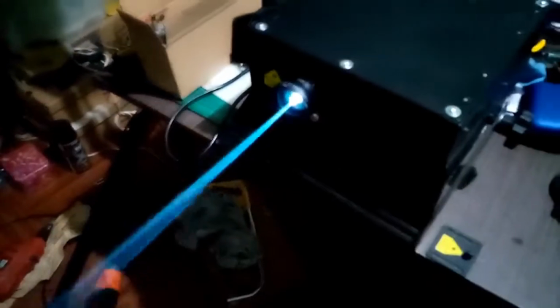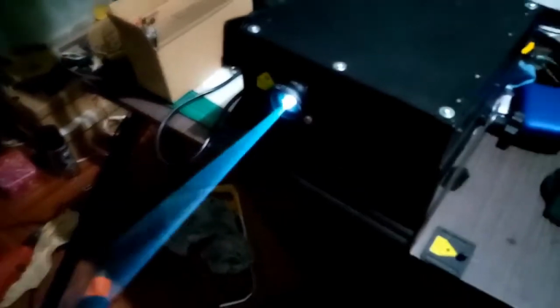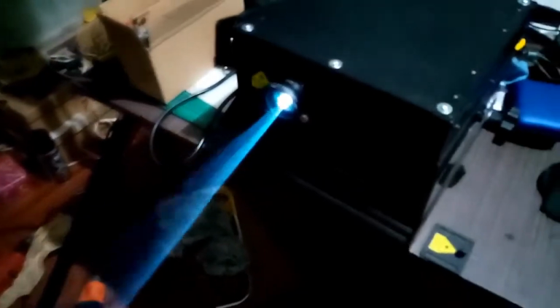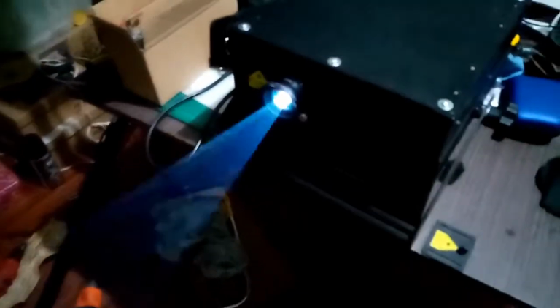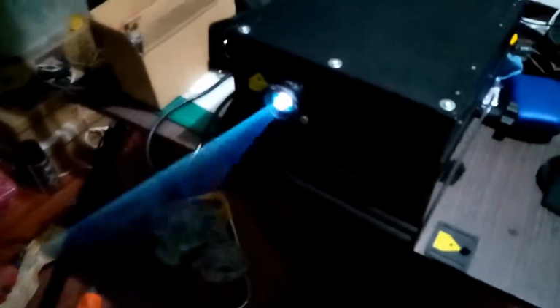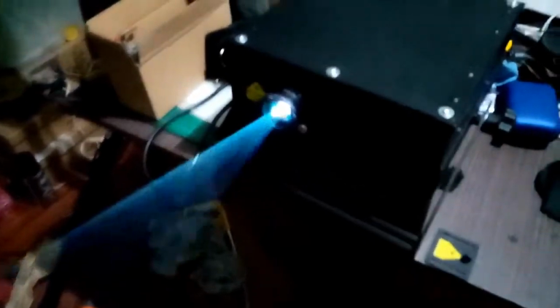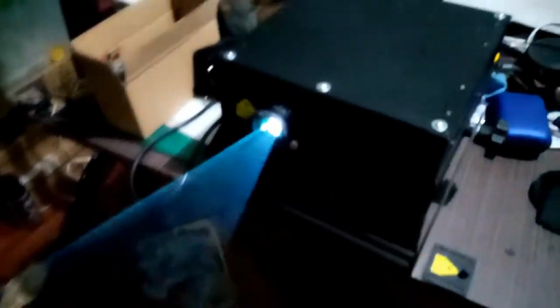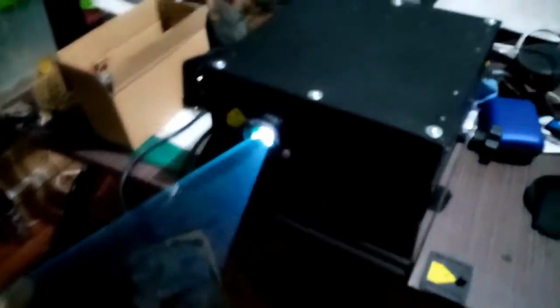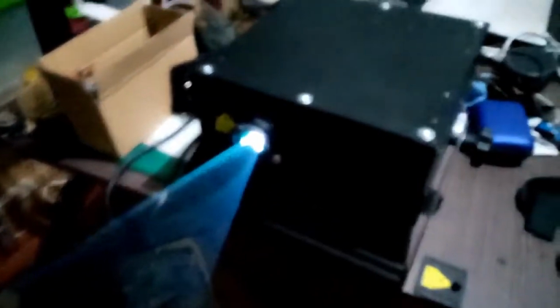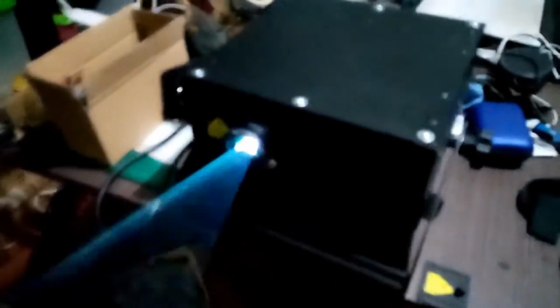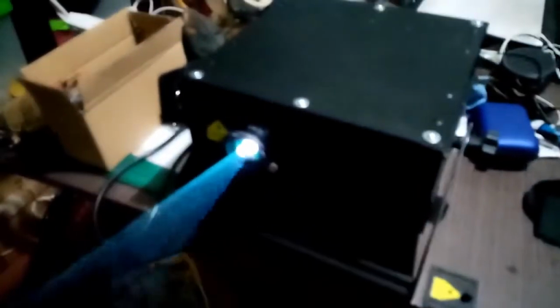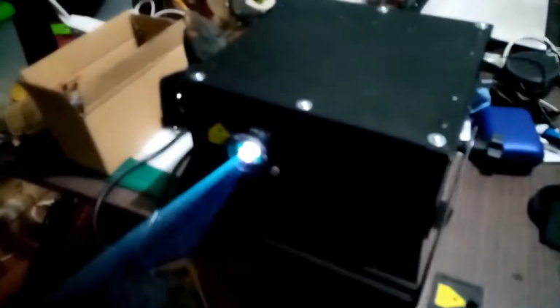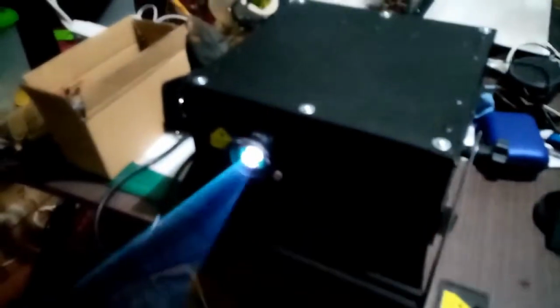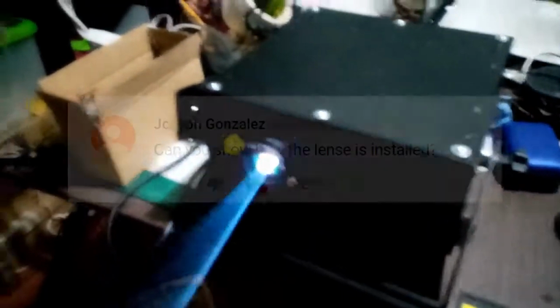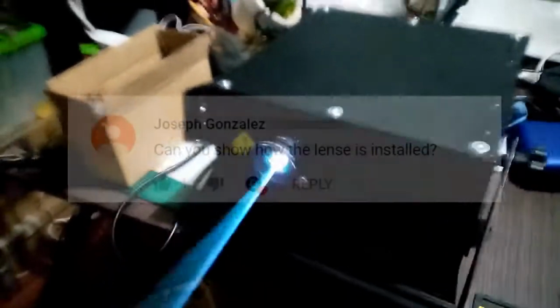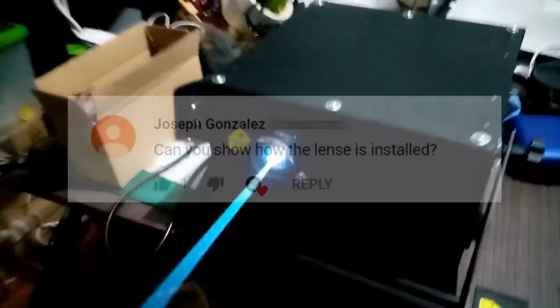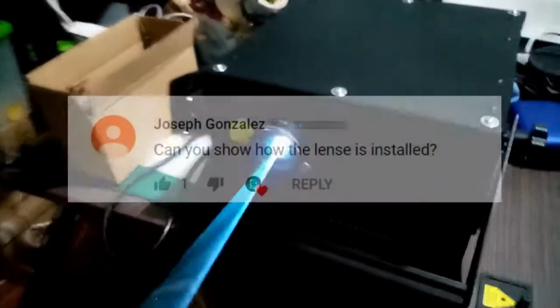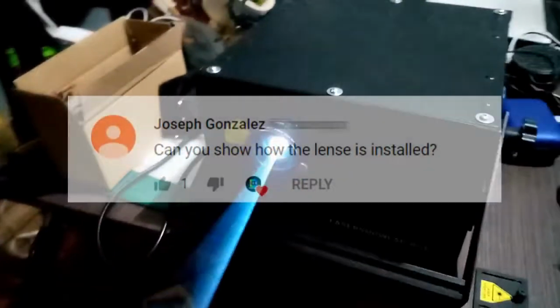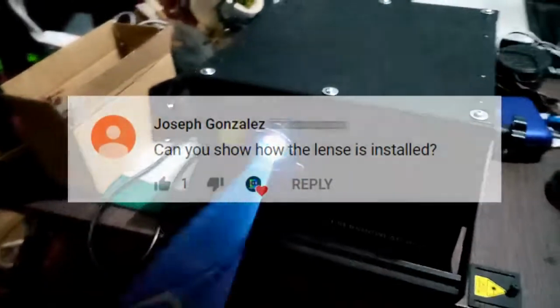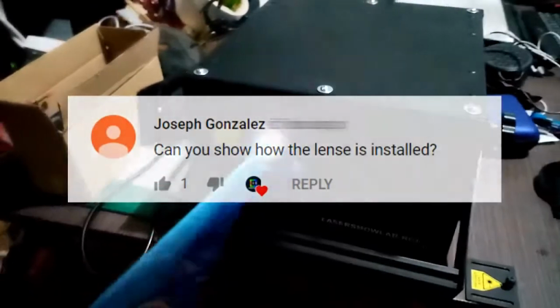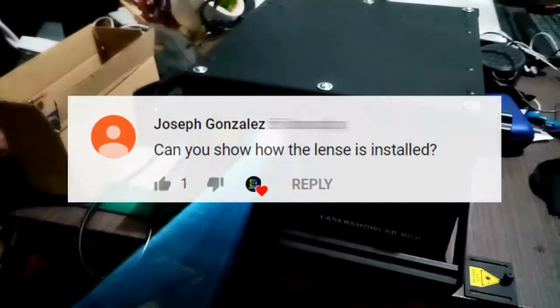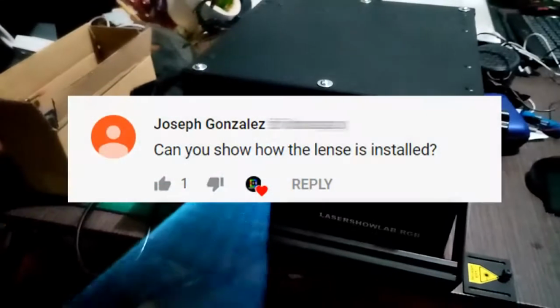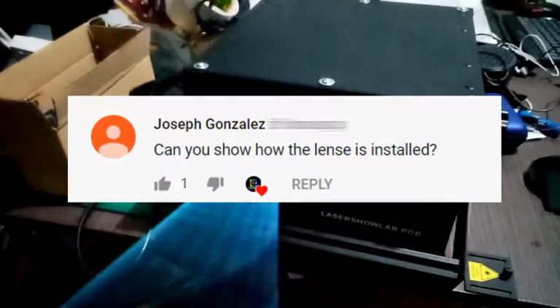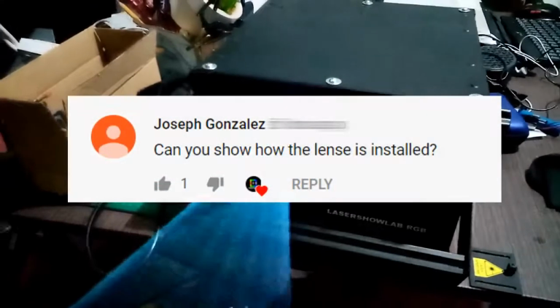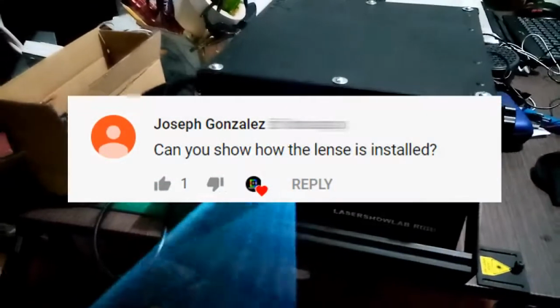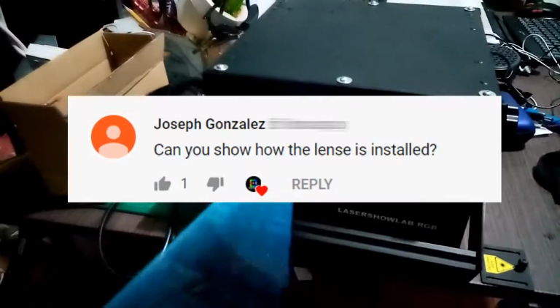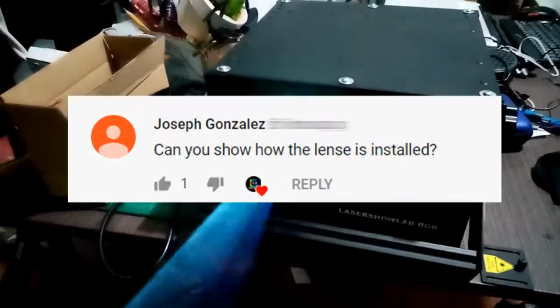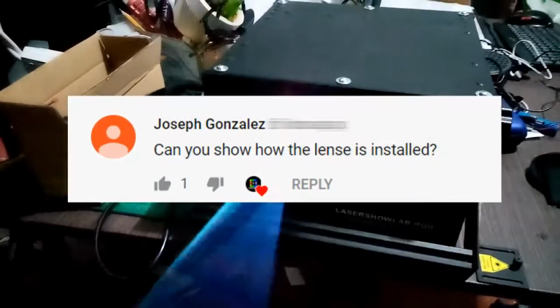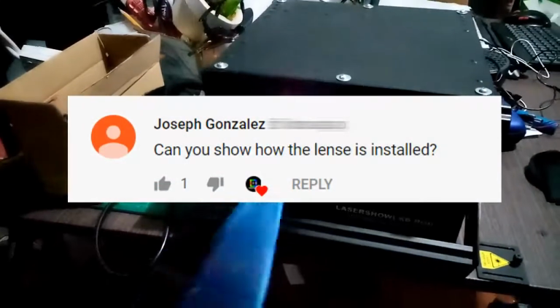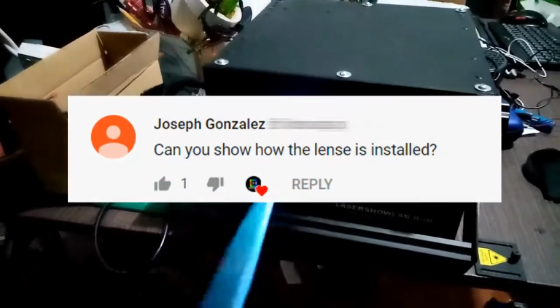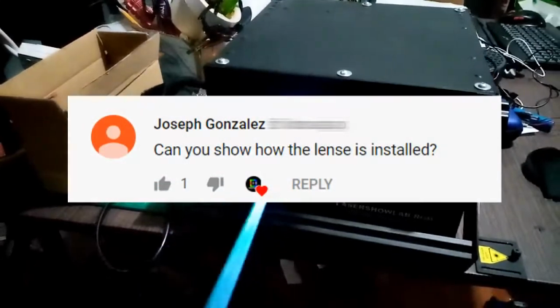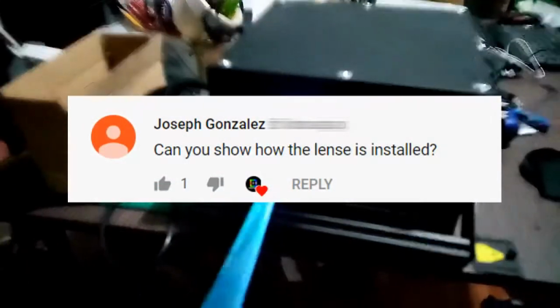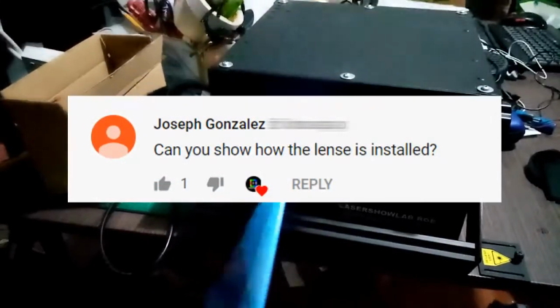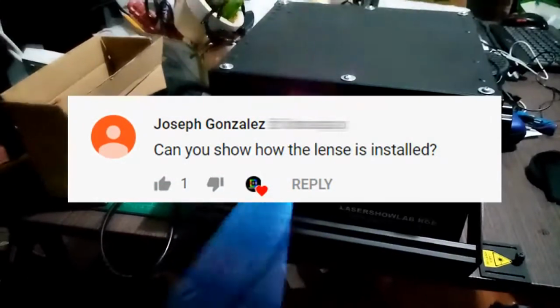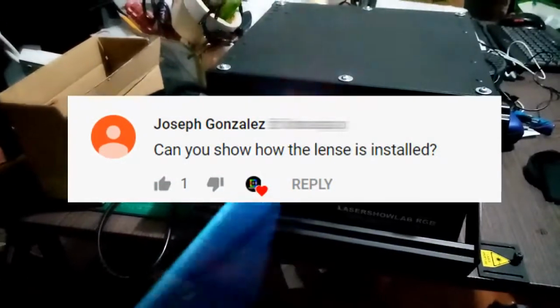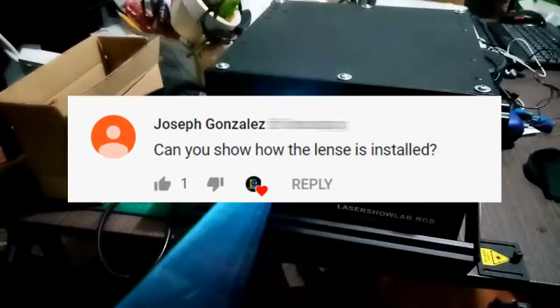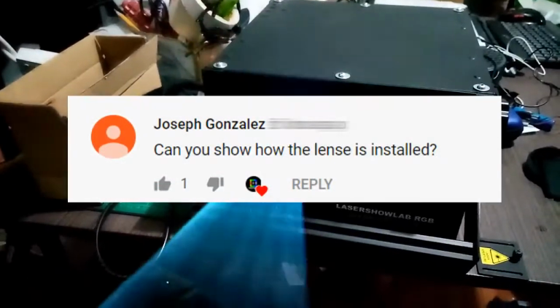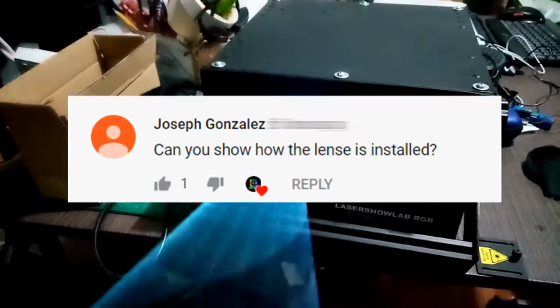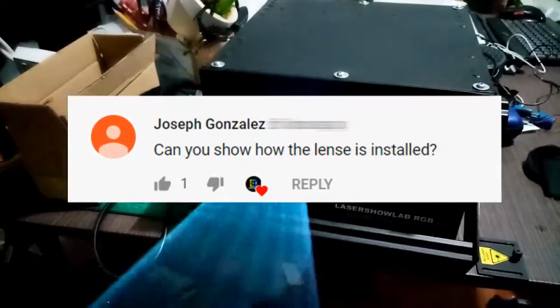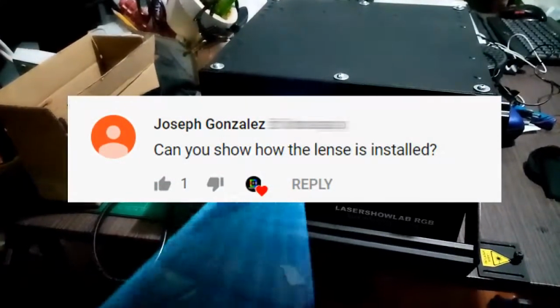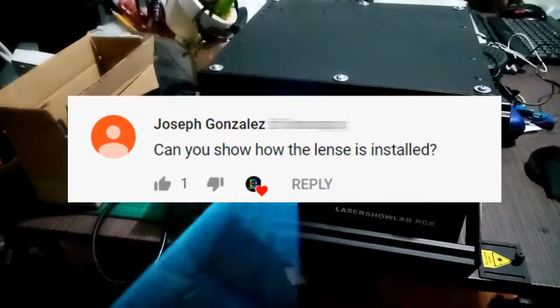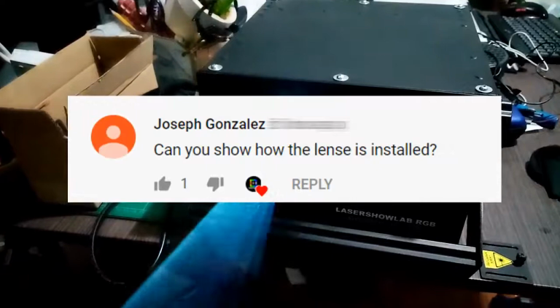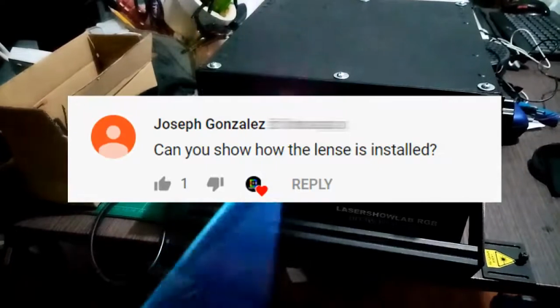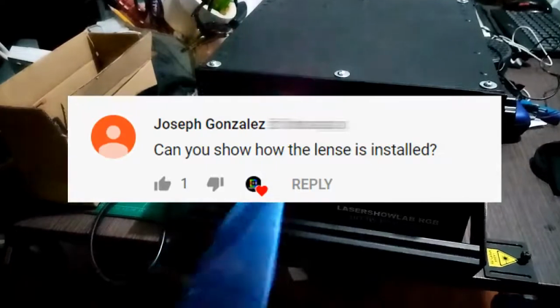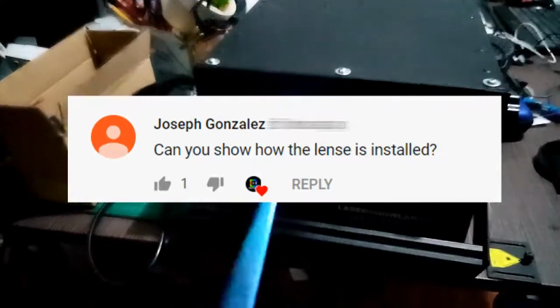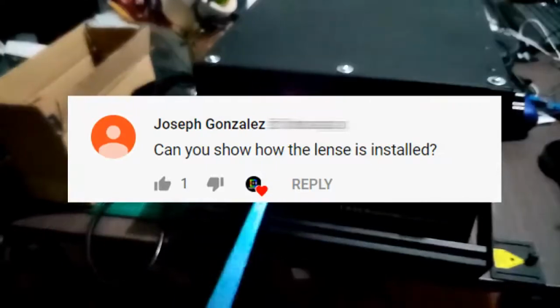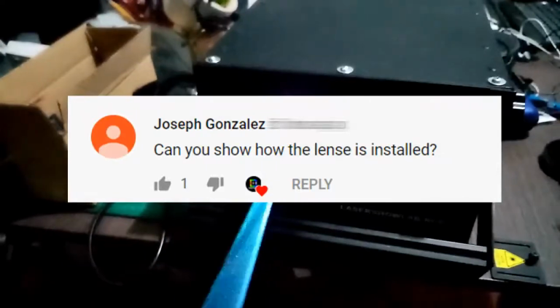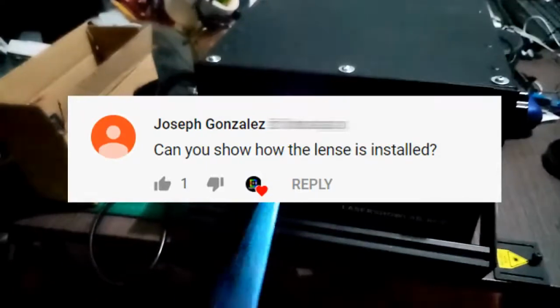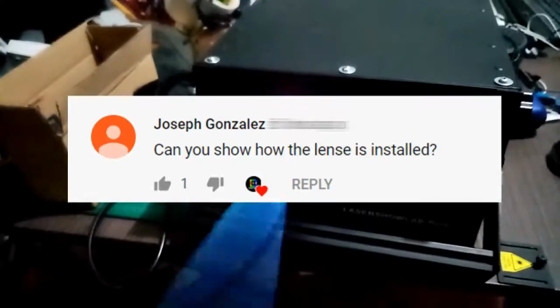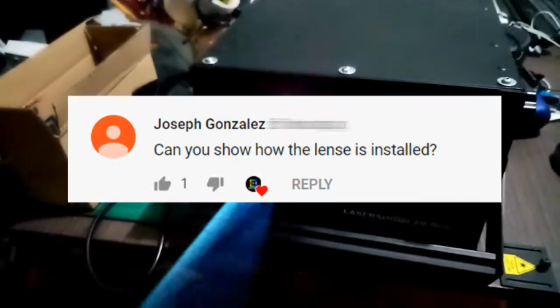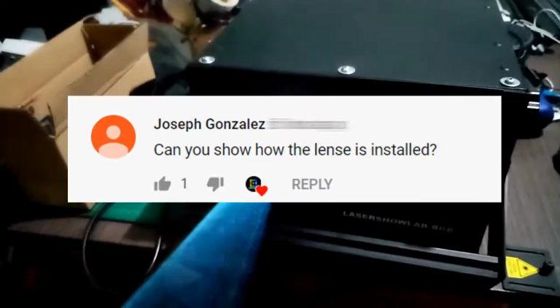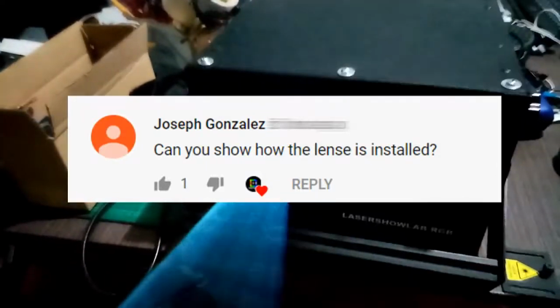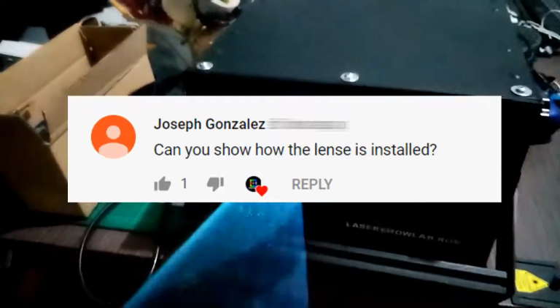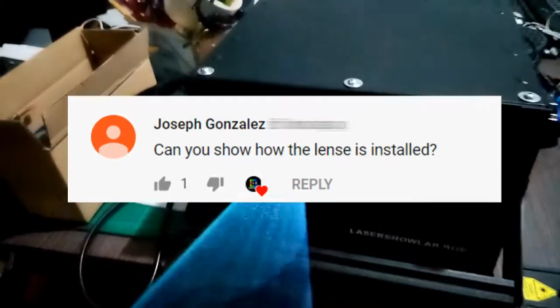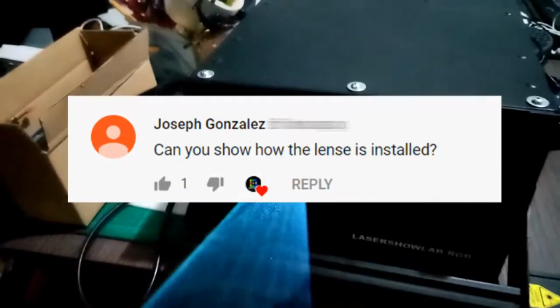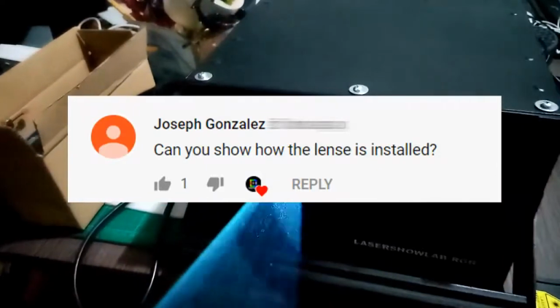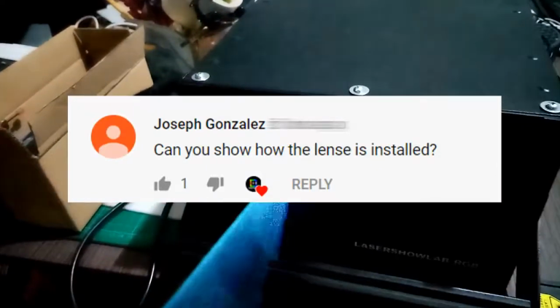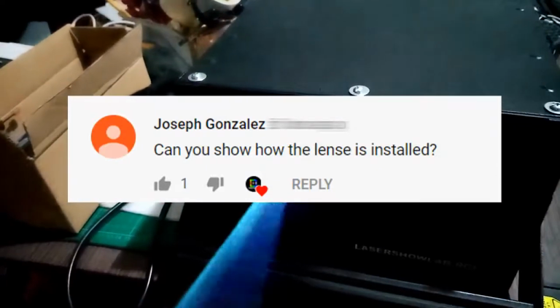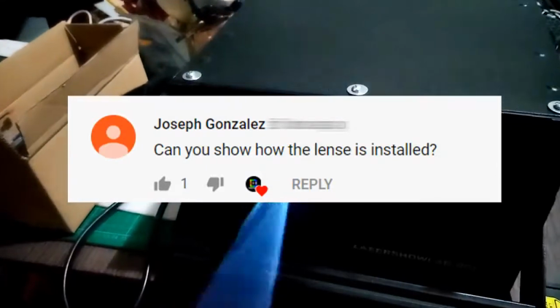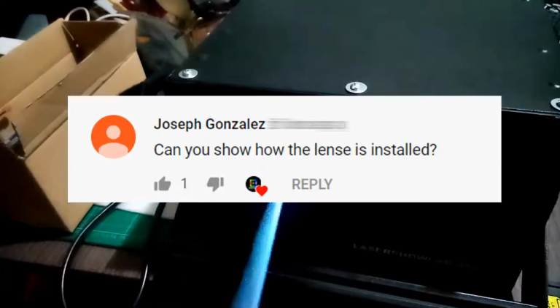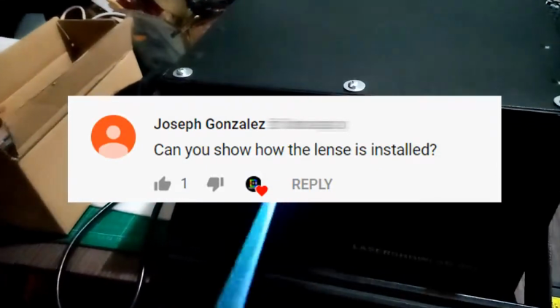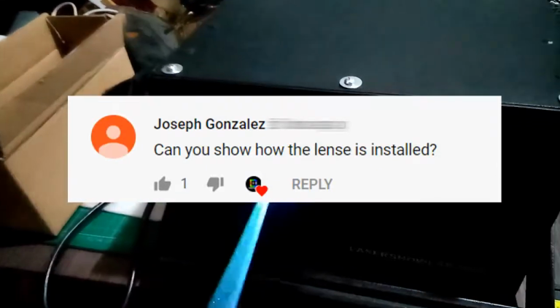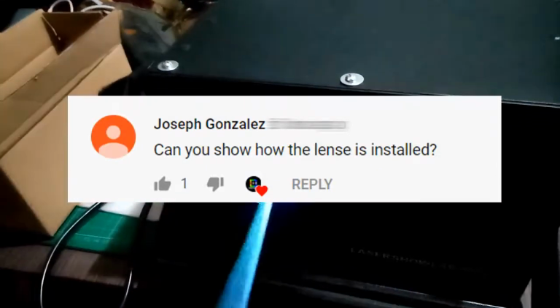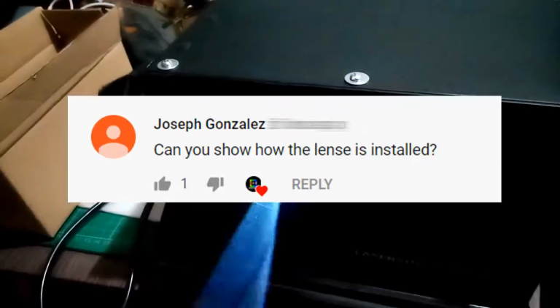Hi there, this special video is dedicated to Joseph Gonzalez who requested how I installed the lens on my laser projector.